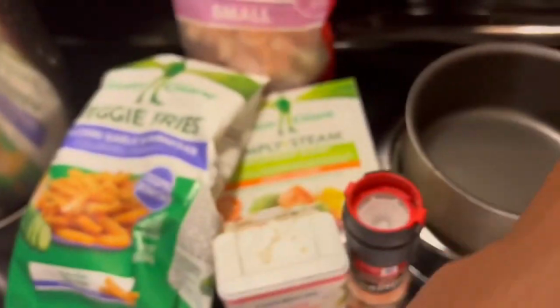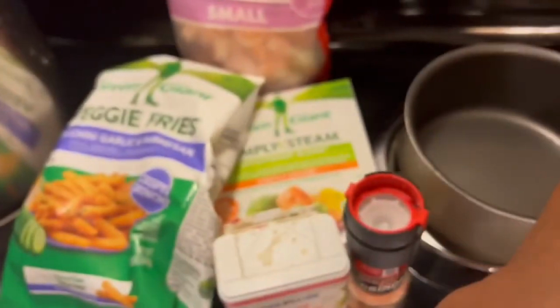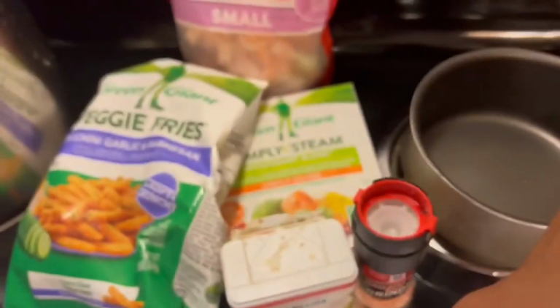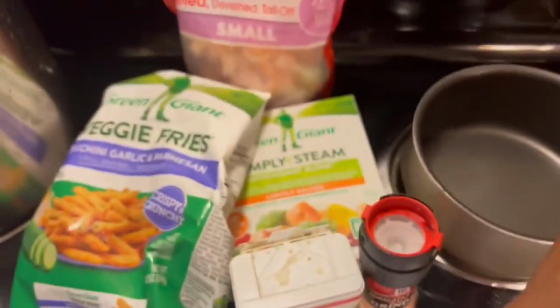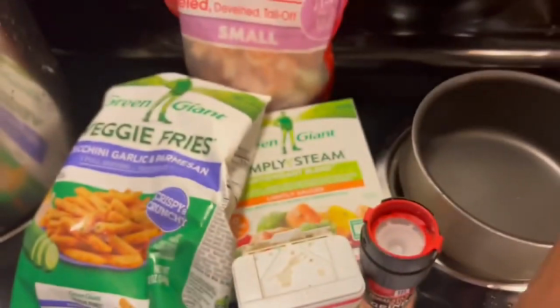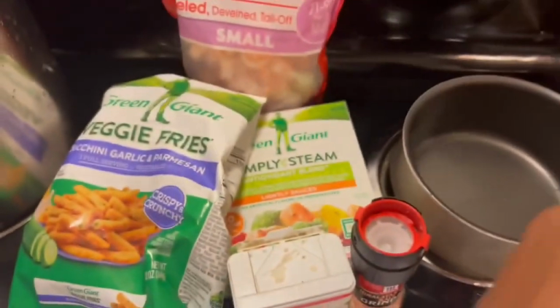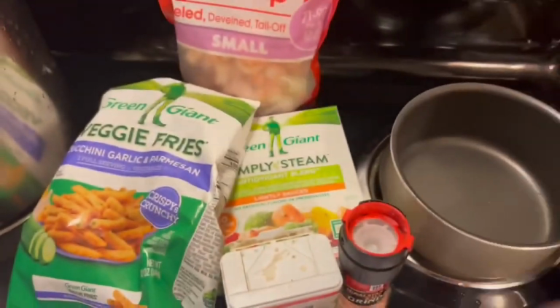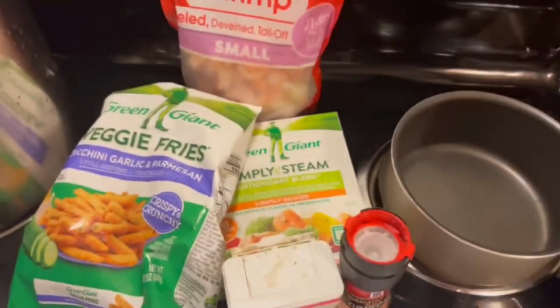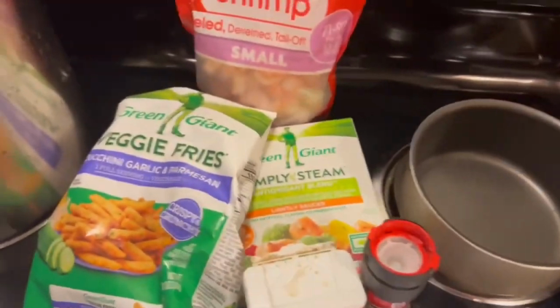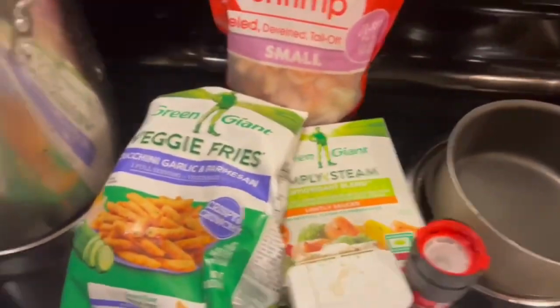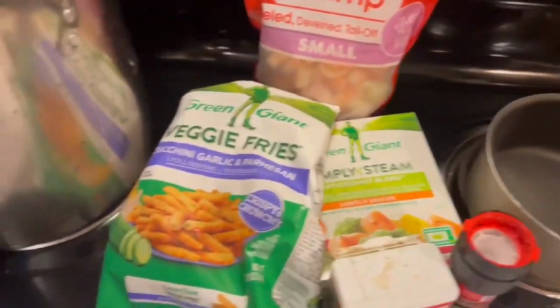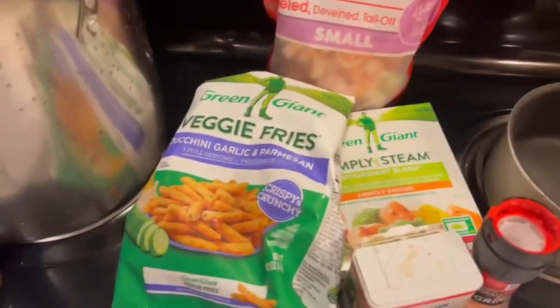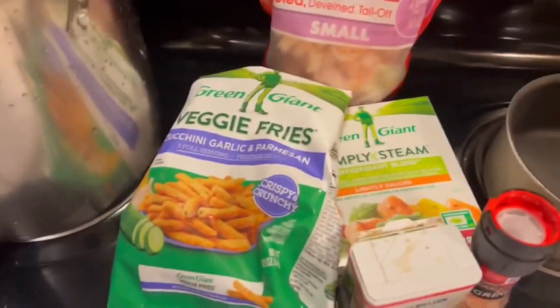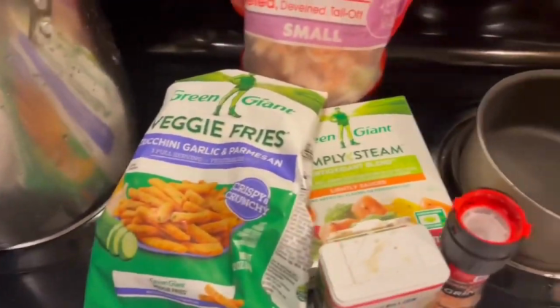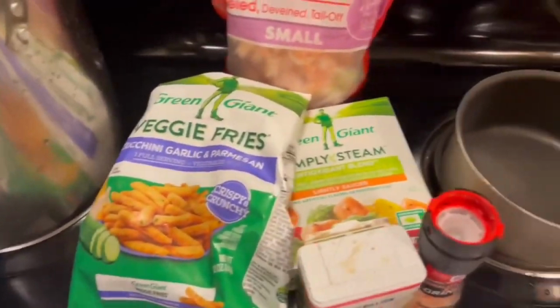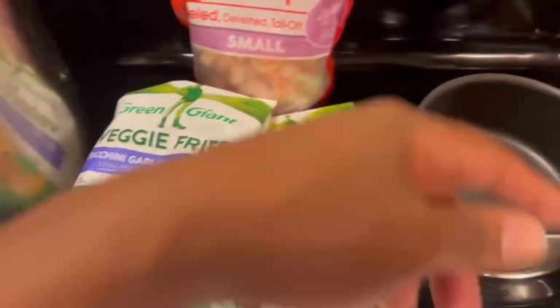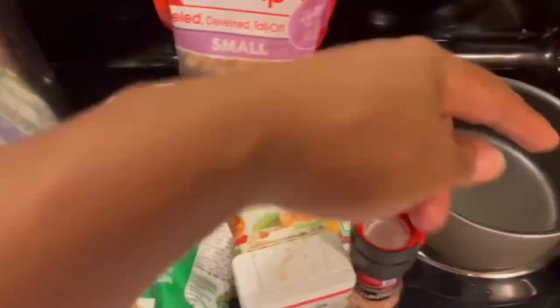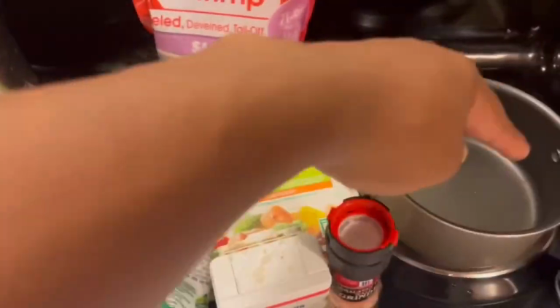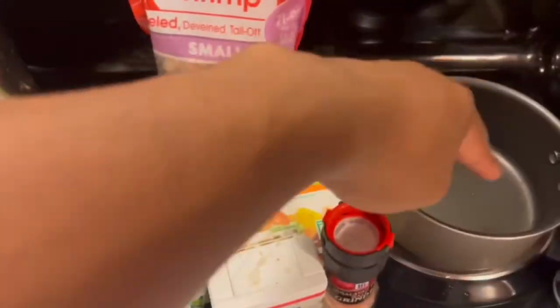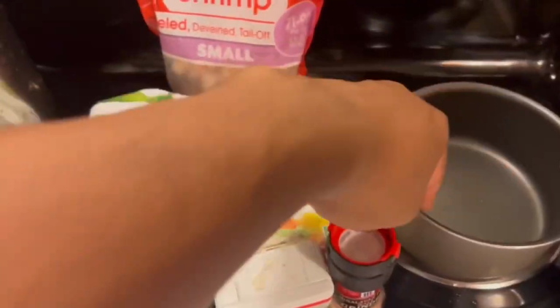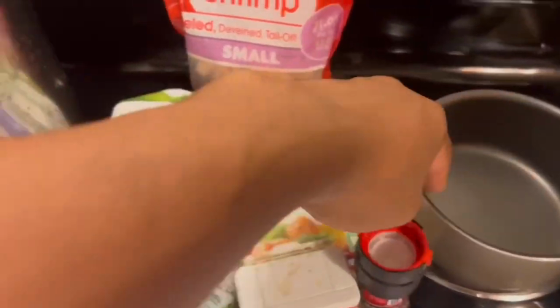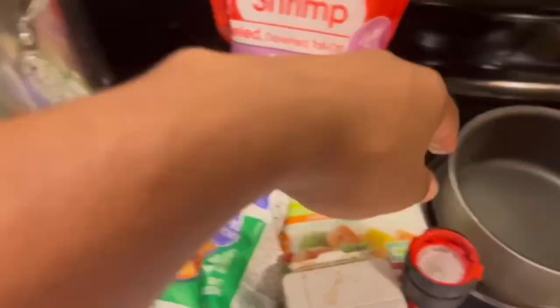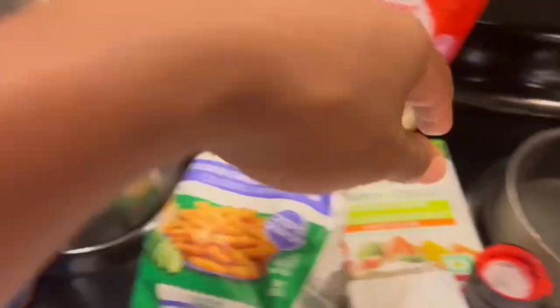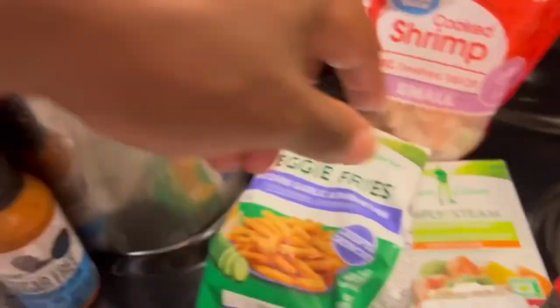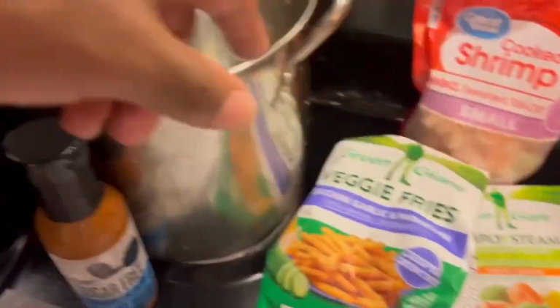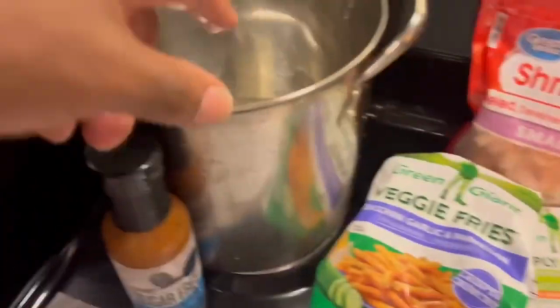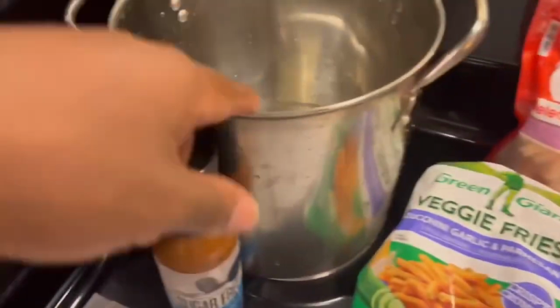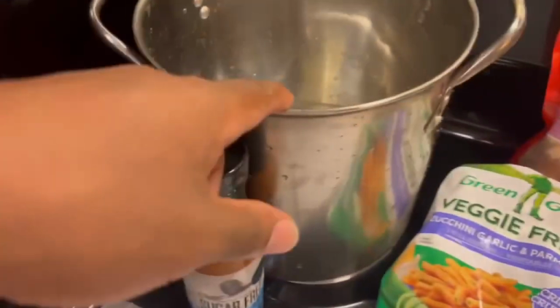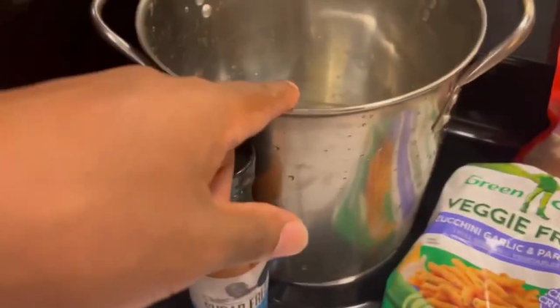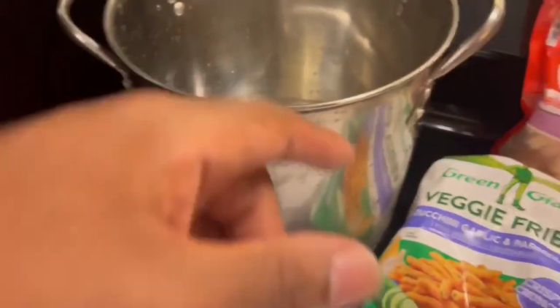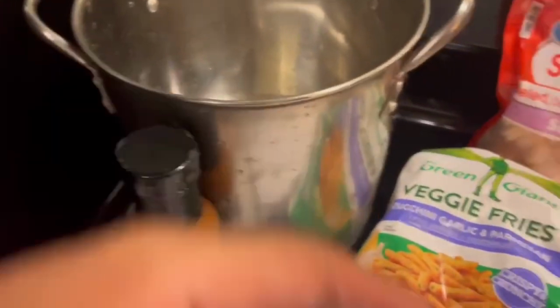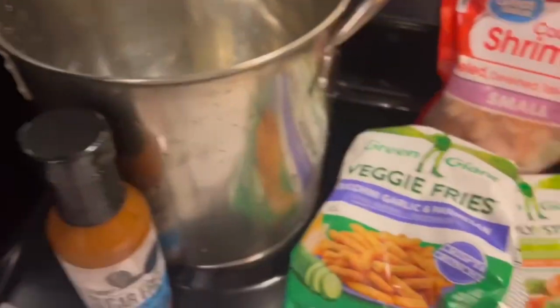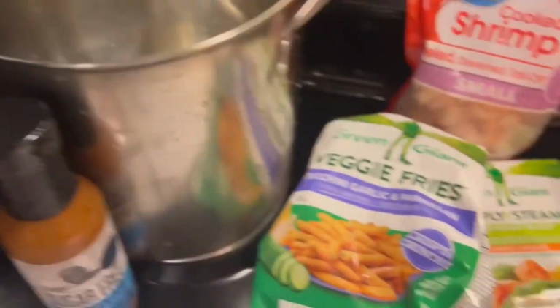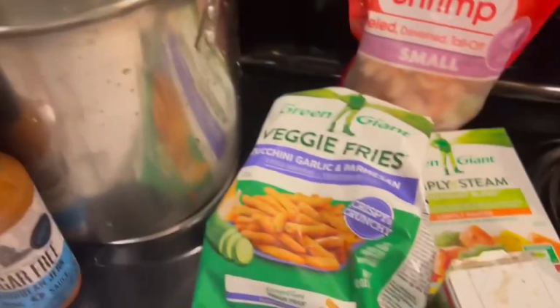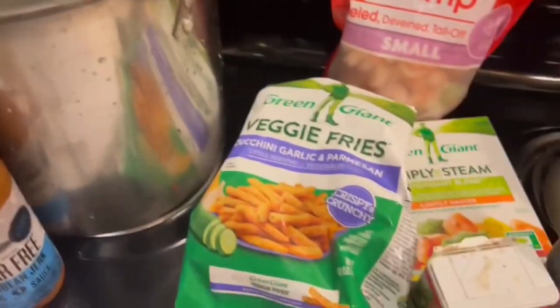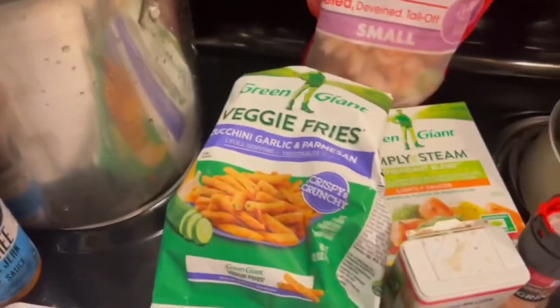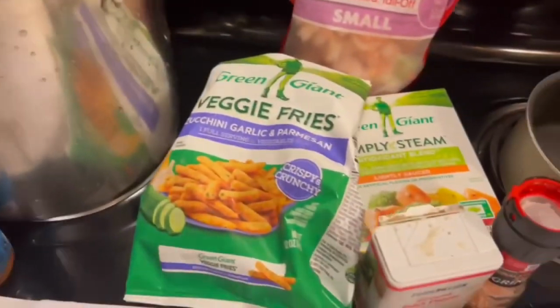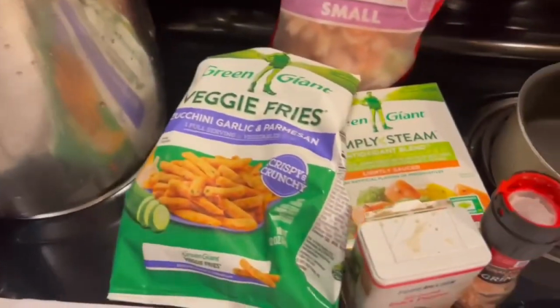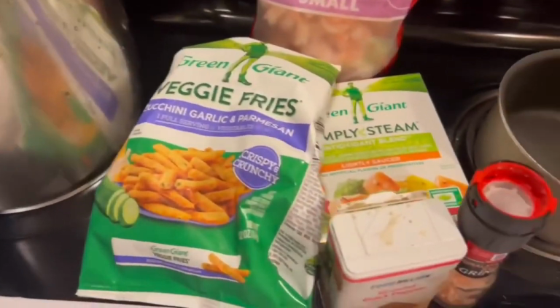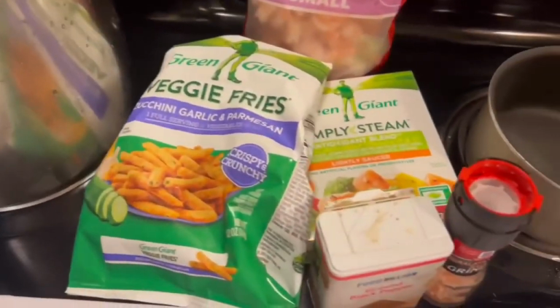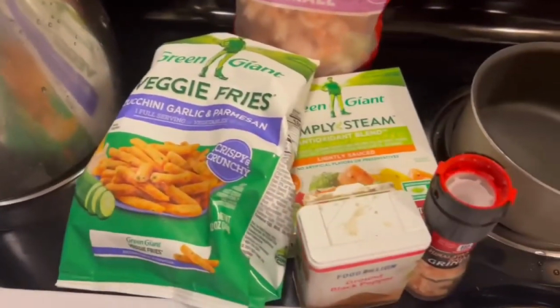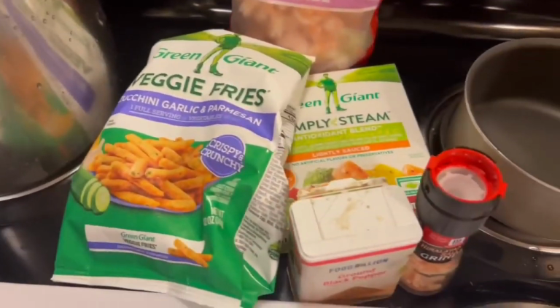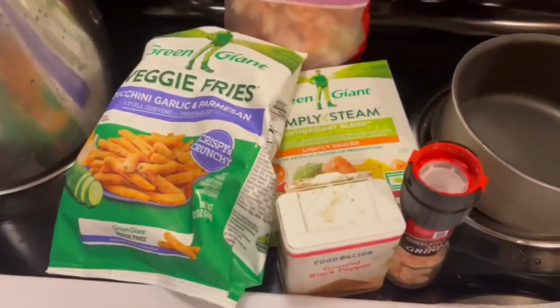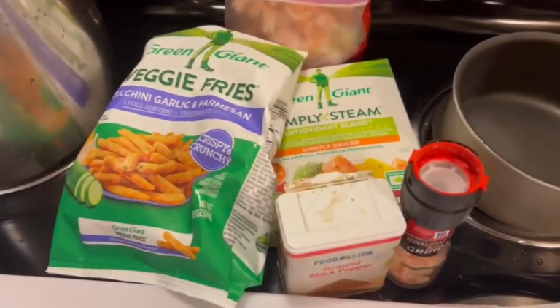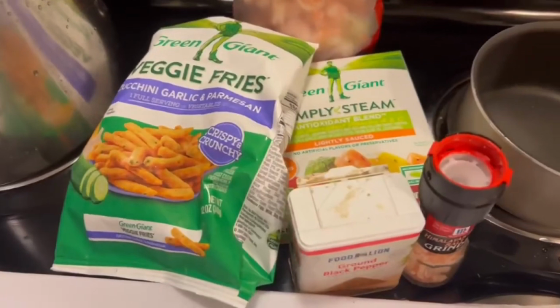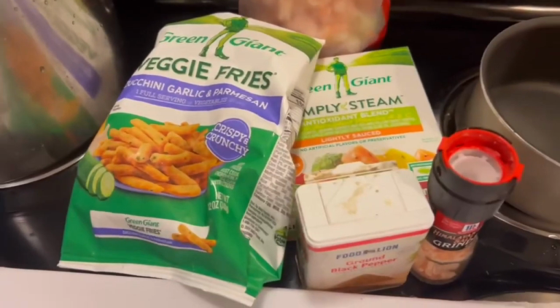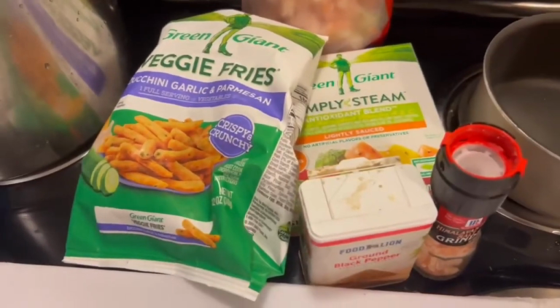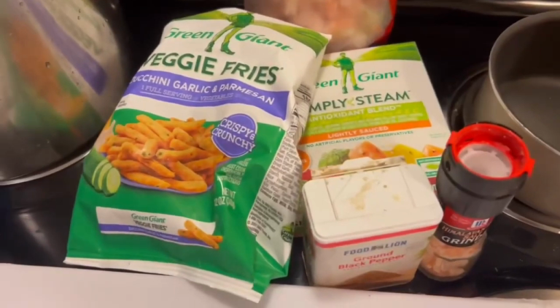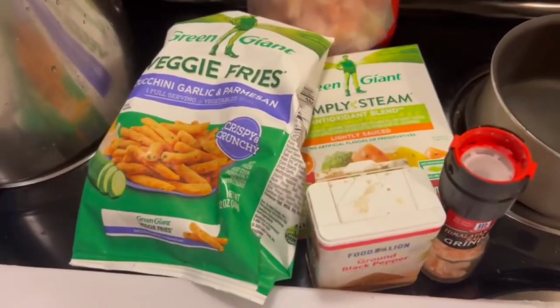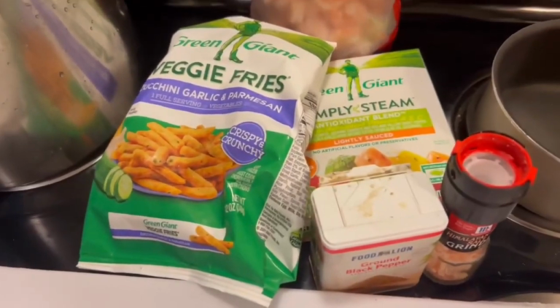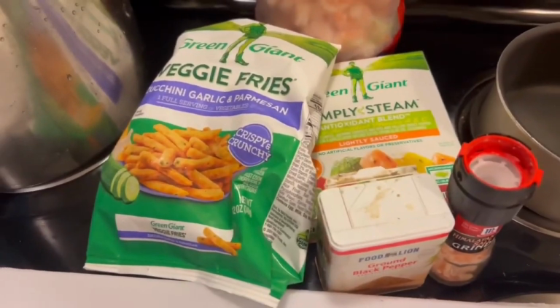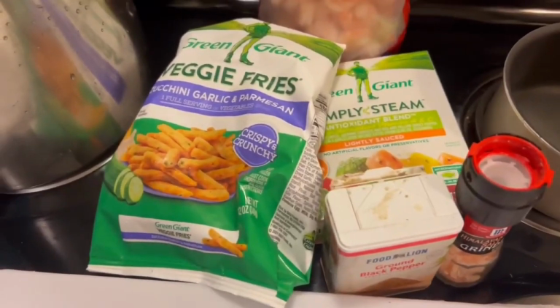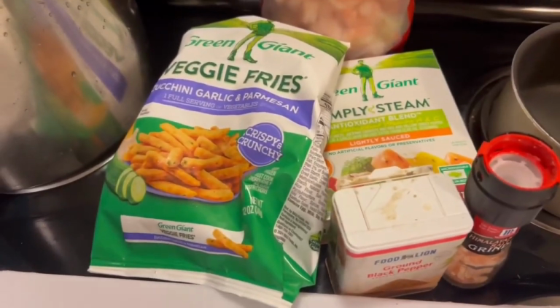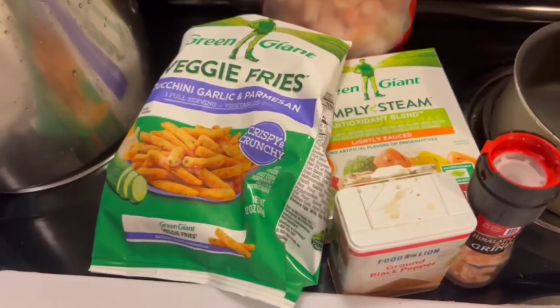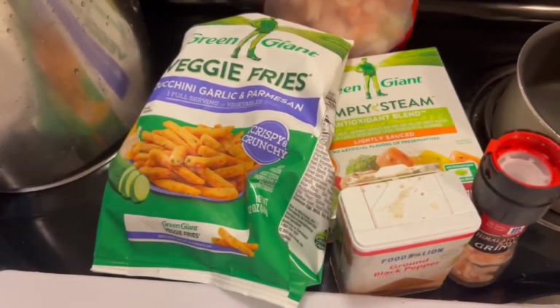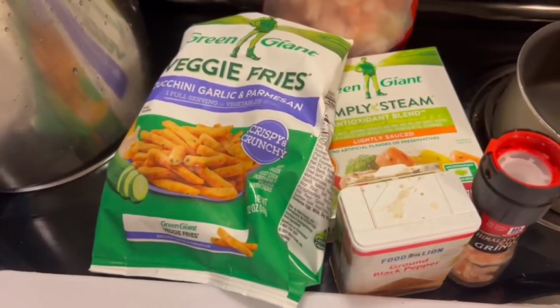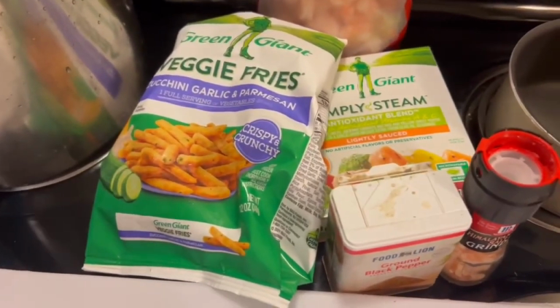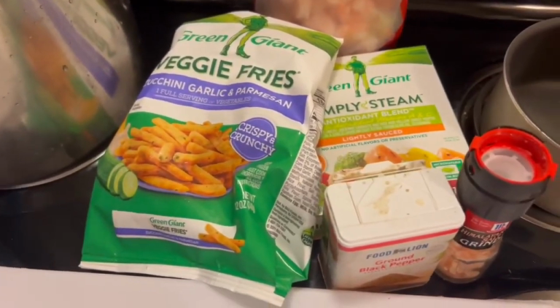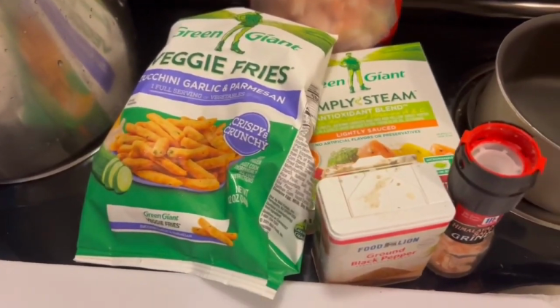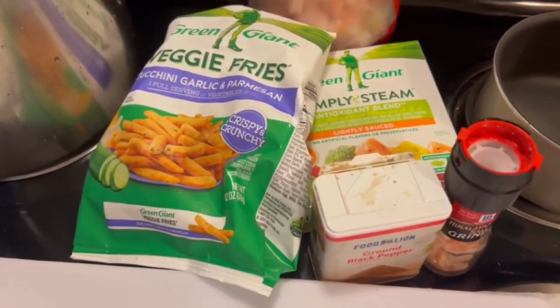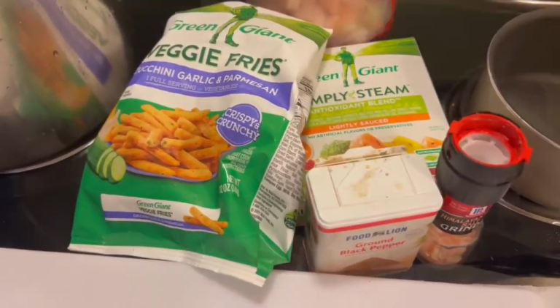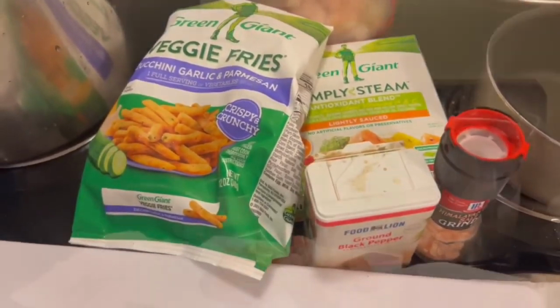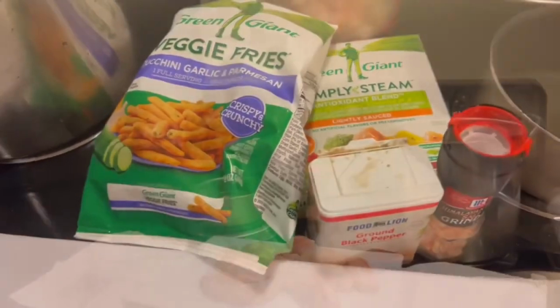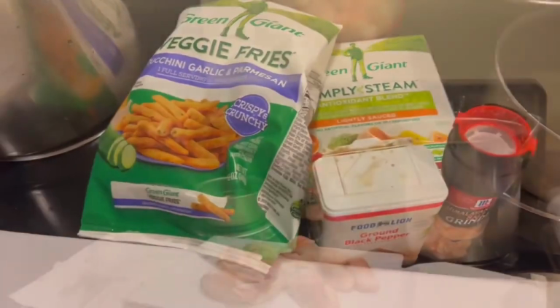That's pretty much everything I'm using — that pot, this pot, and I'm using my air fryer for my wings. So let's go ahead and get into it.